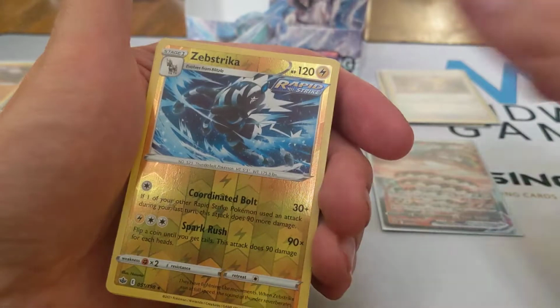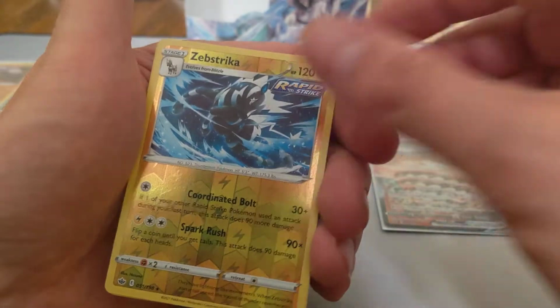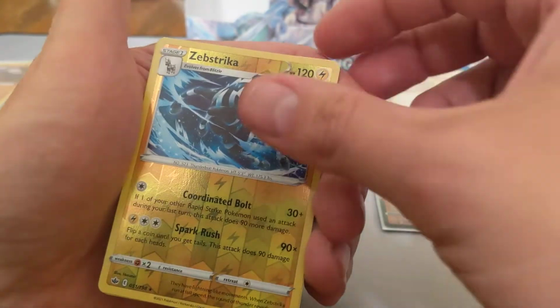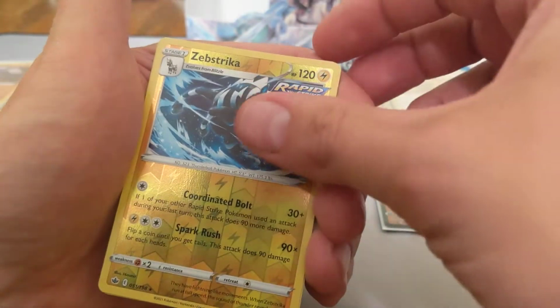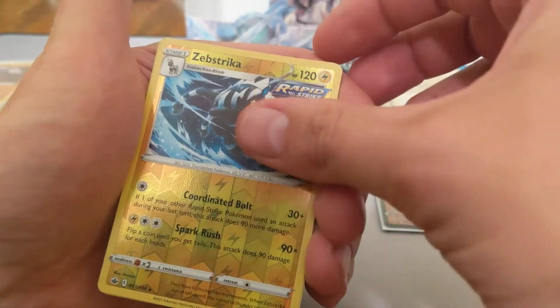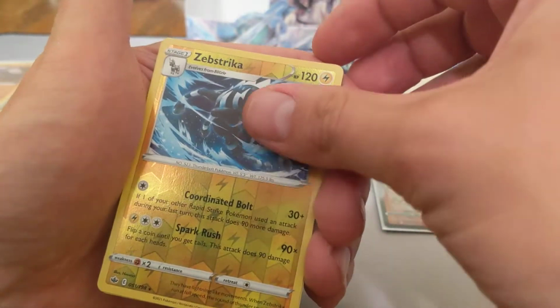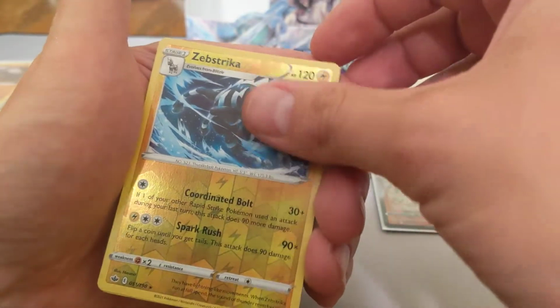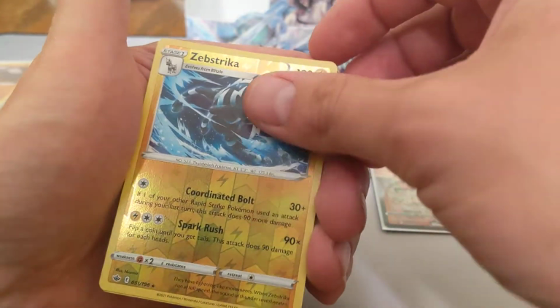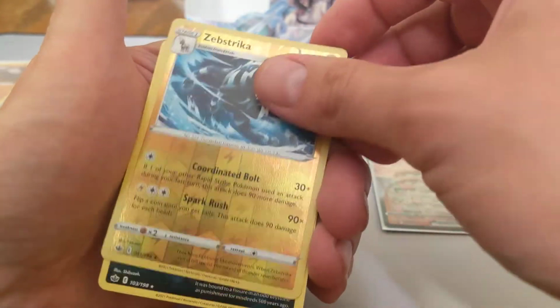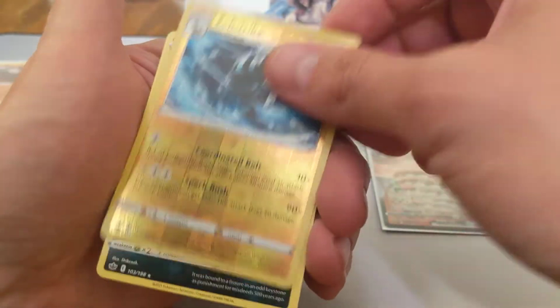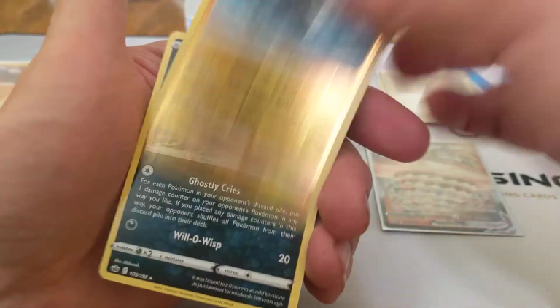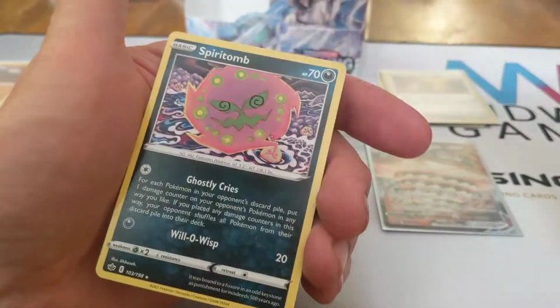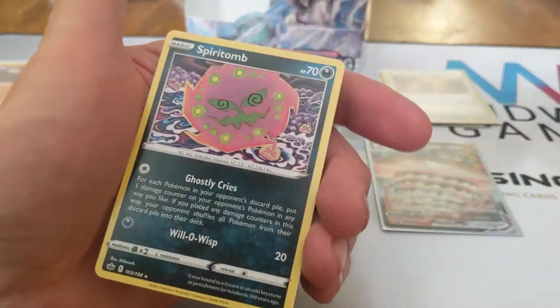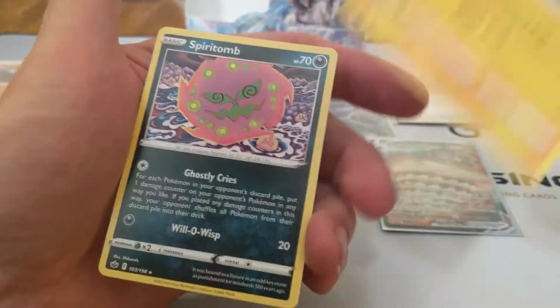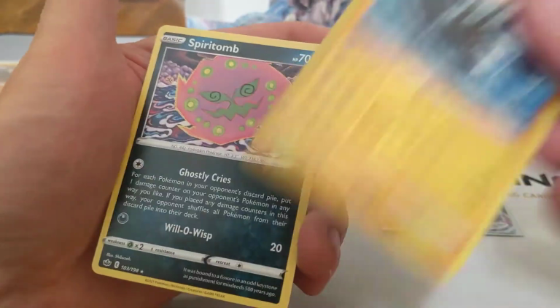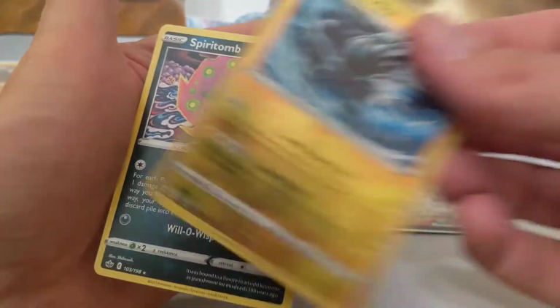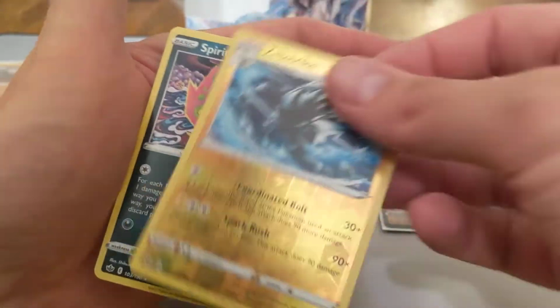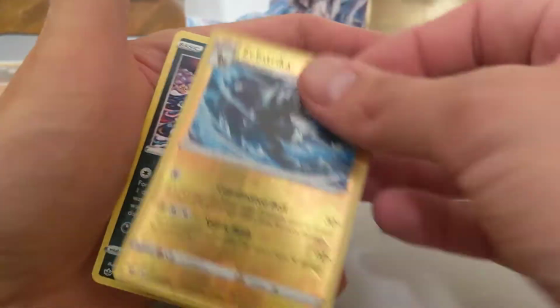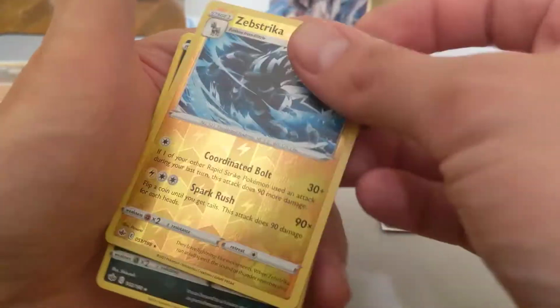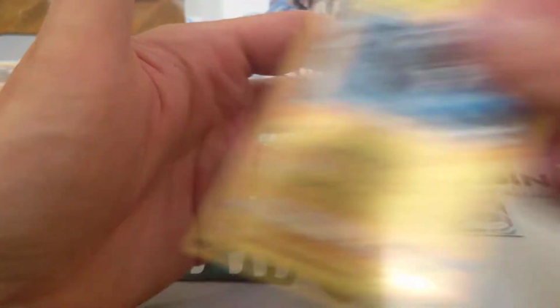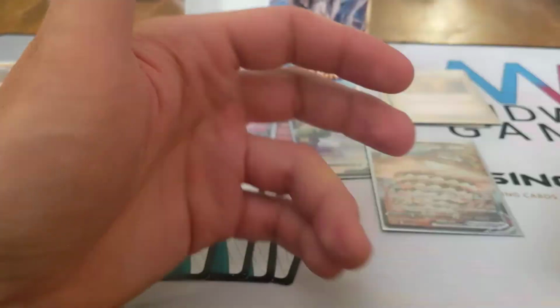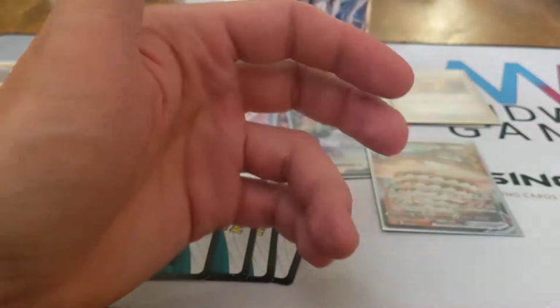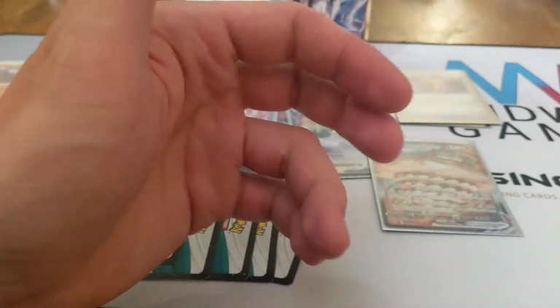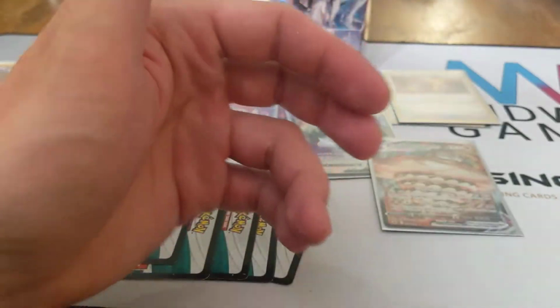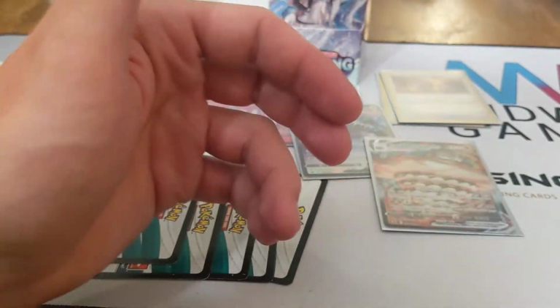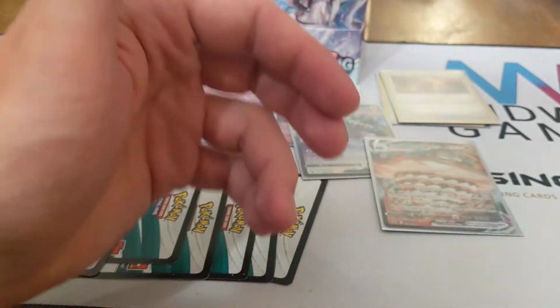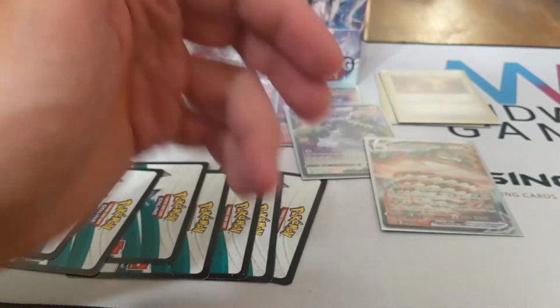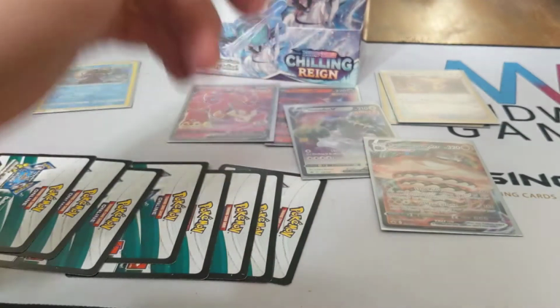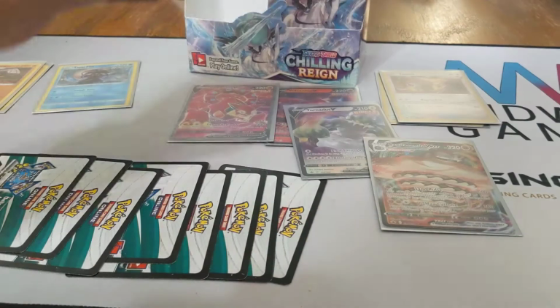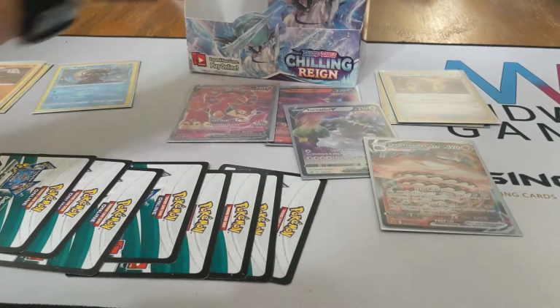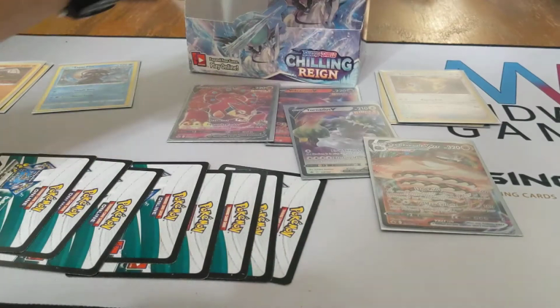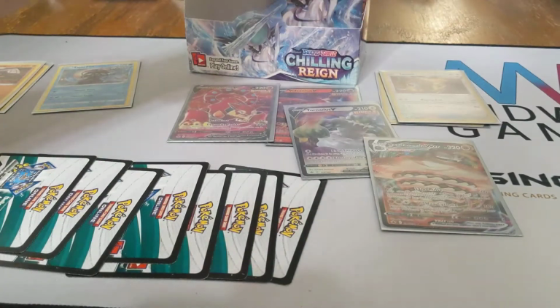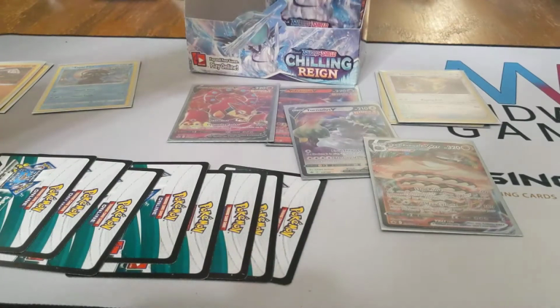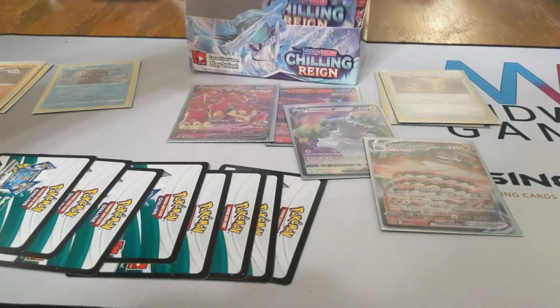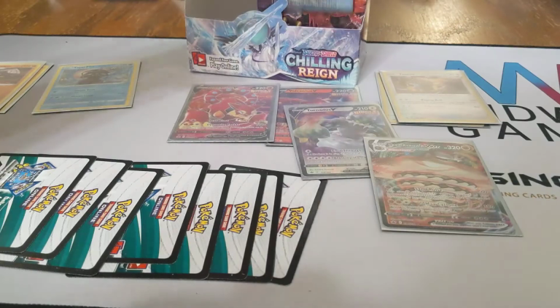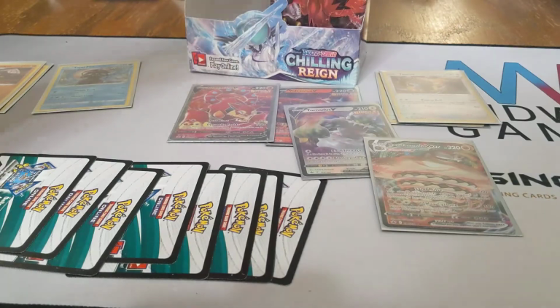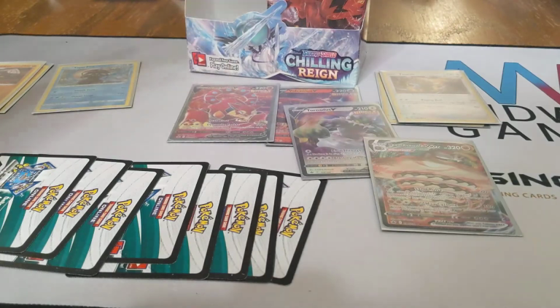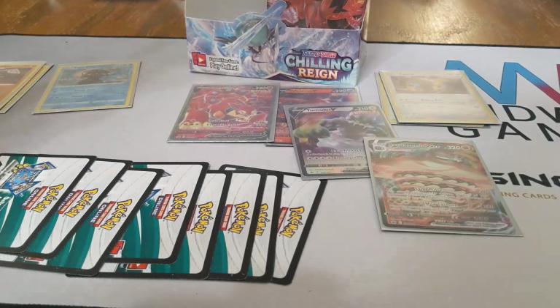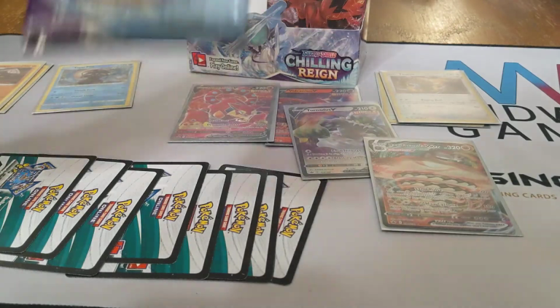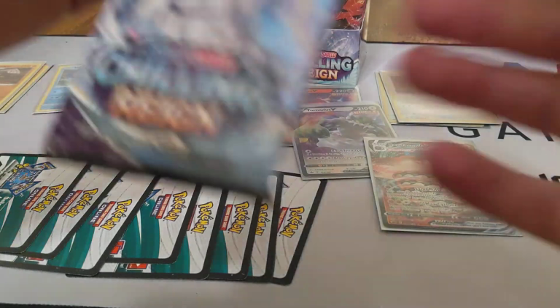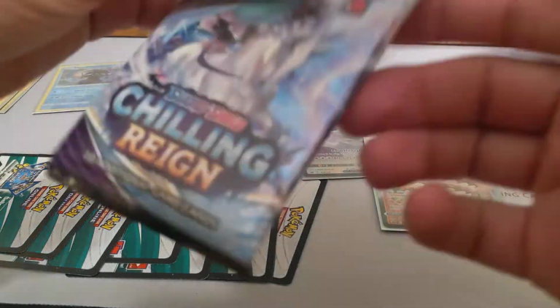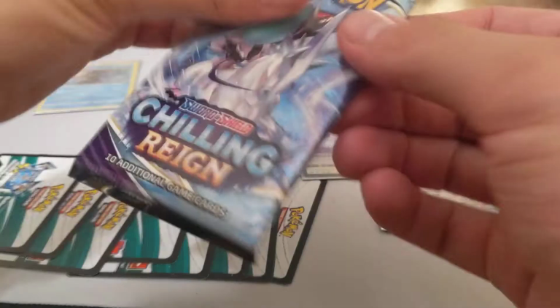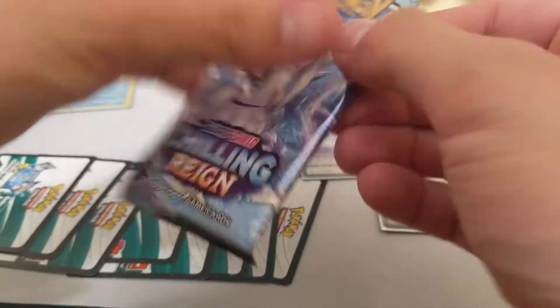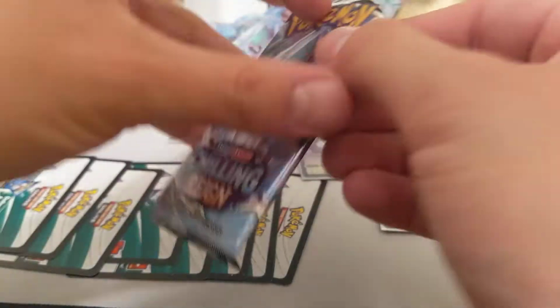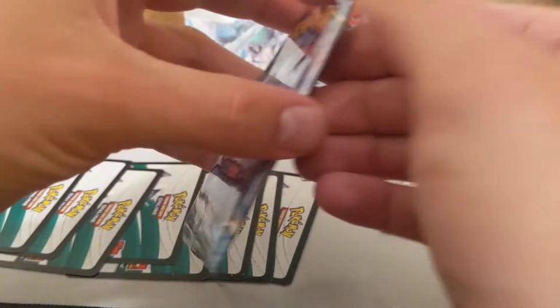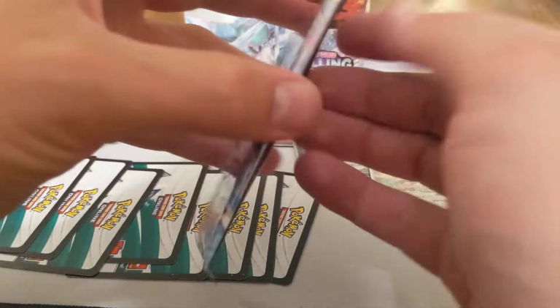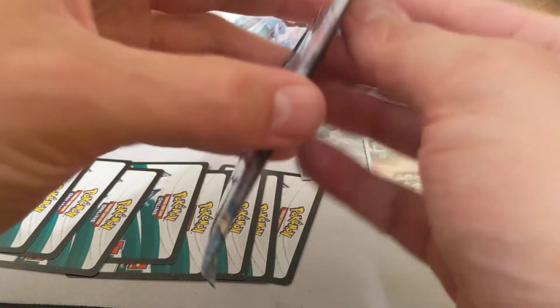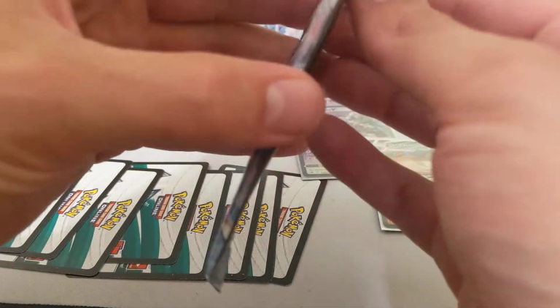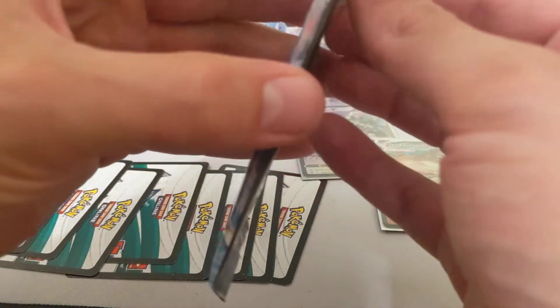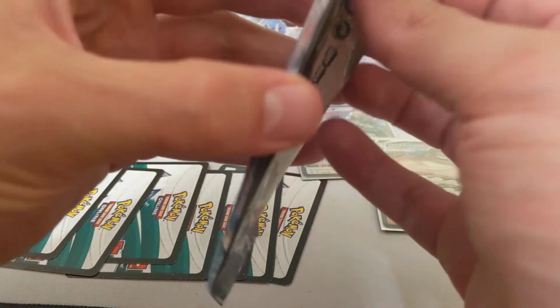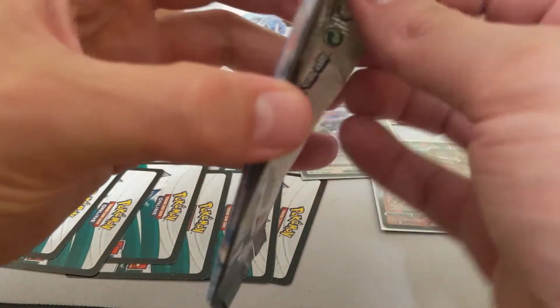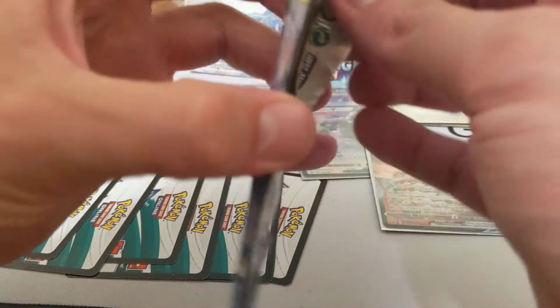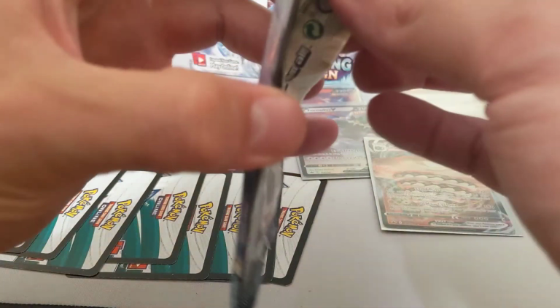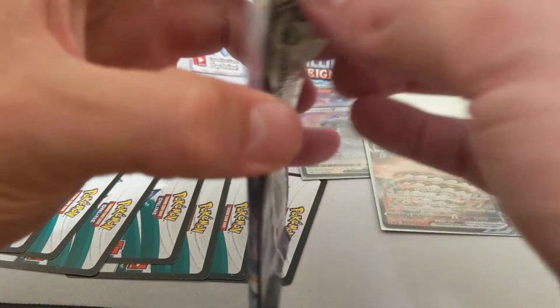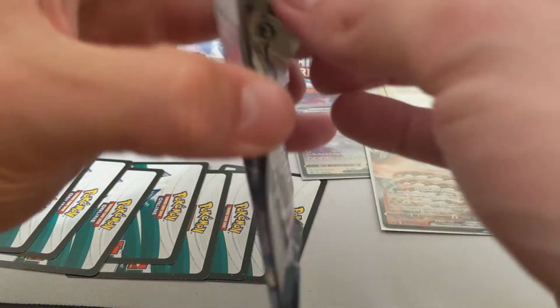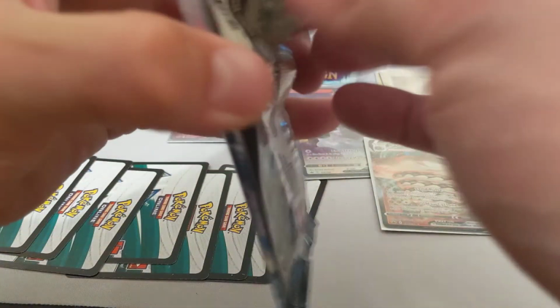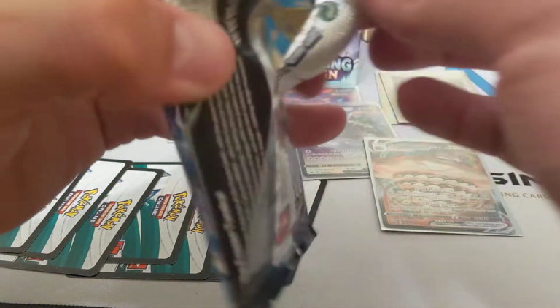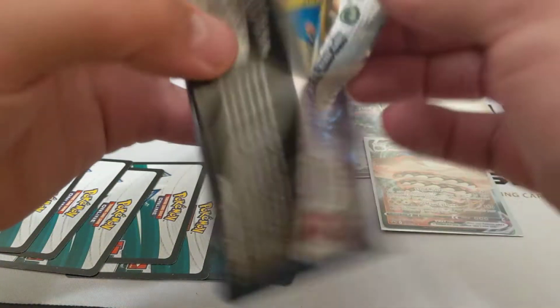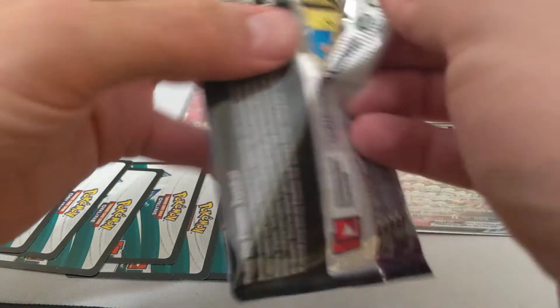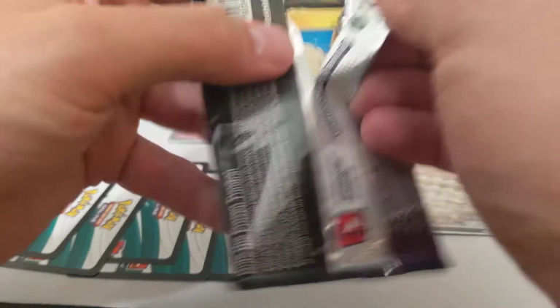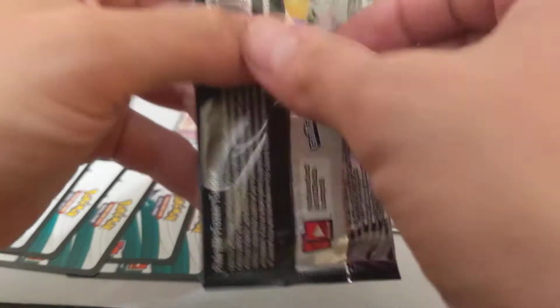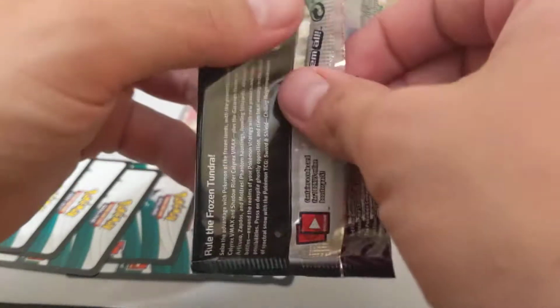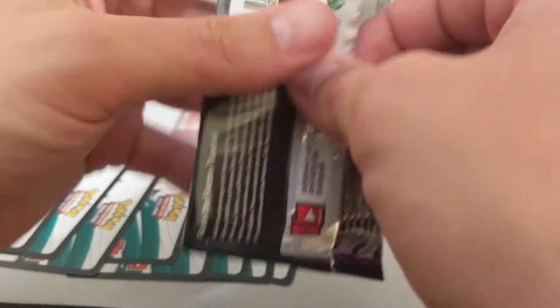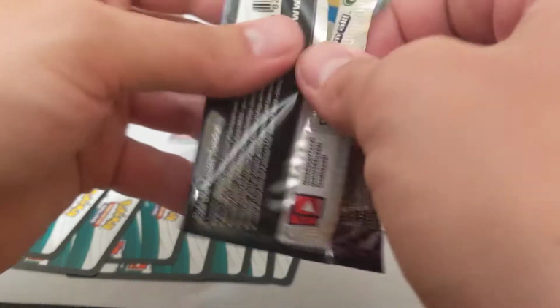Heracross, Zebstrika Reverse, and Spiritomb. We're cracking into the right side of the box — we are halfway through.